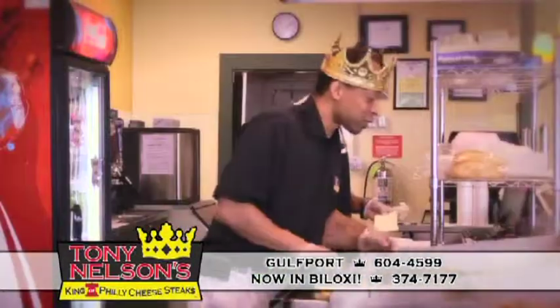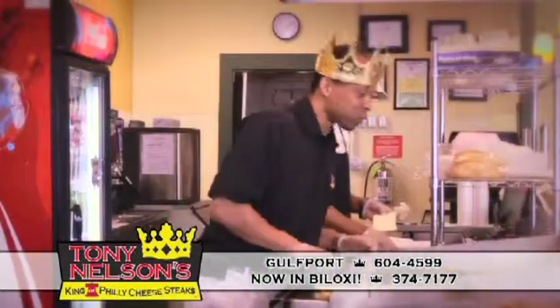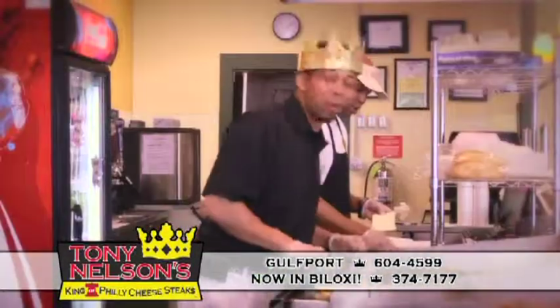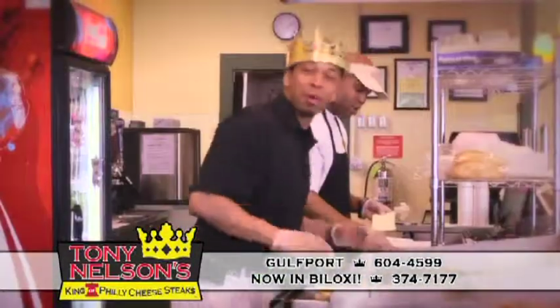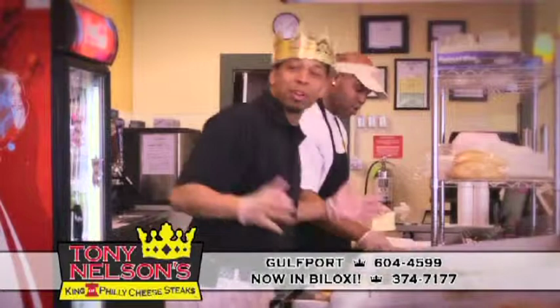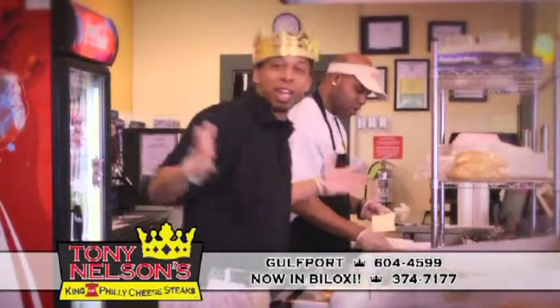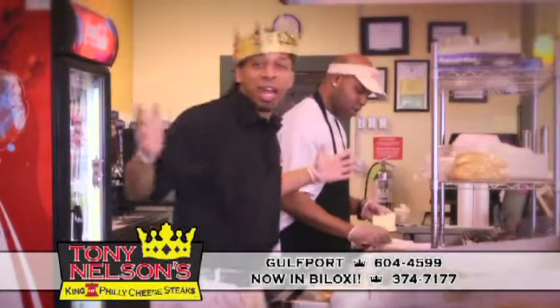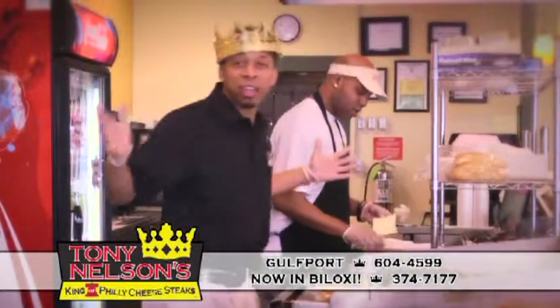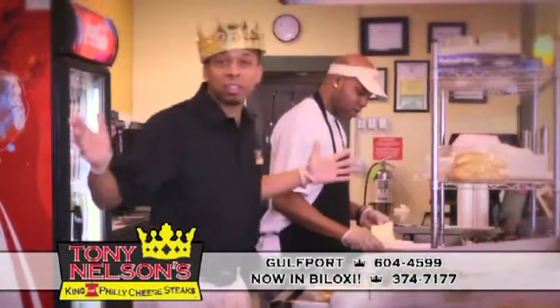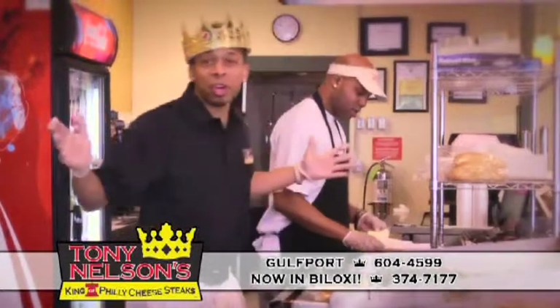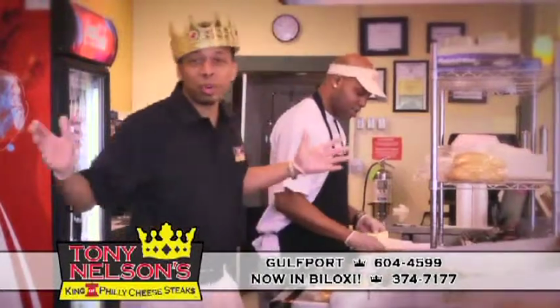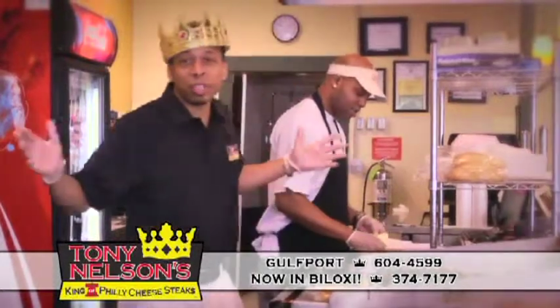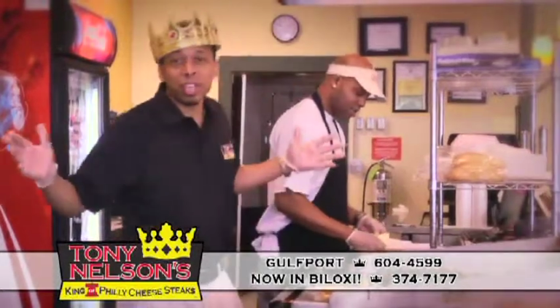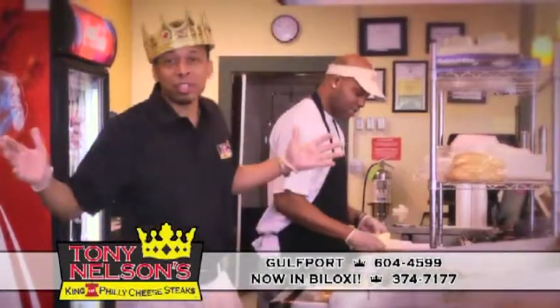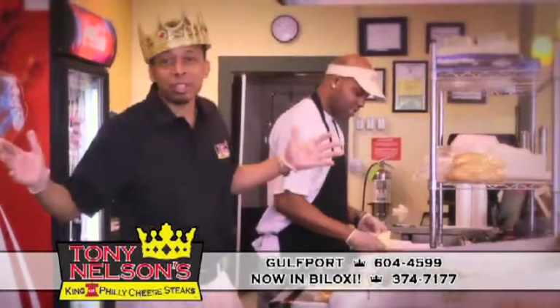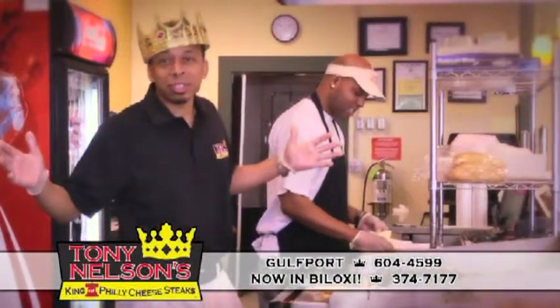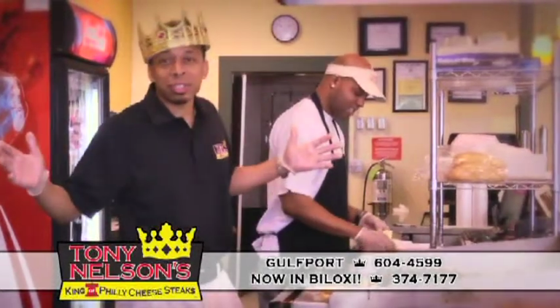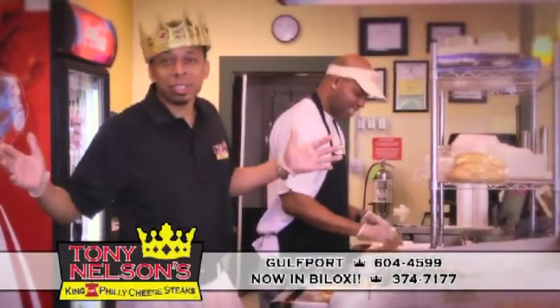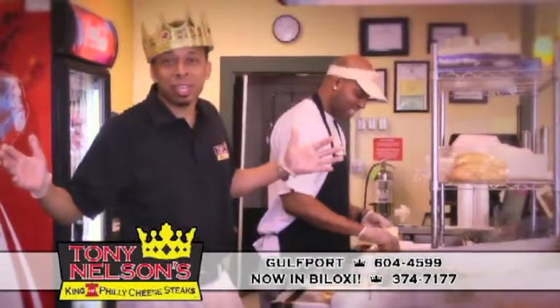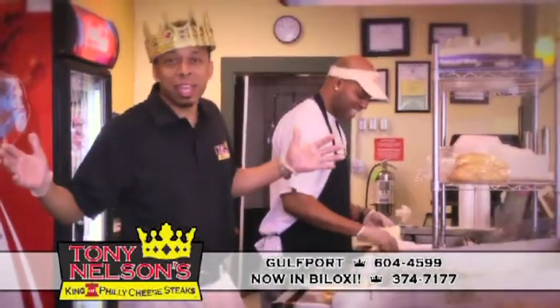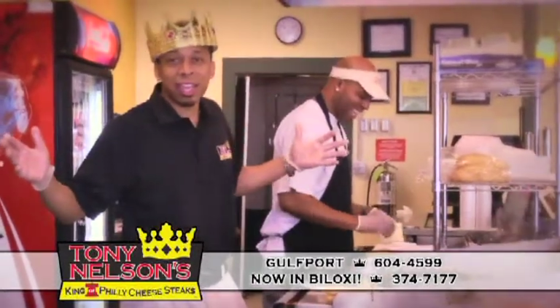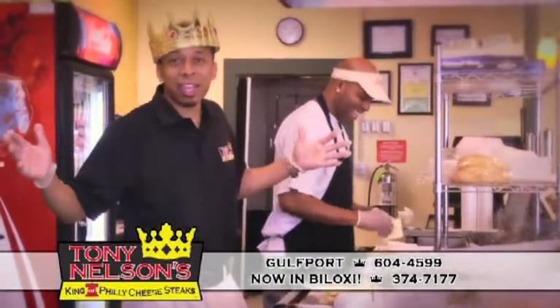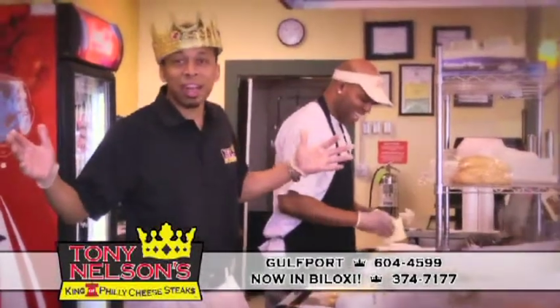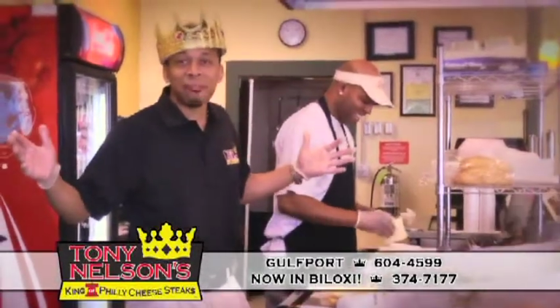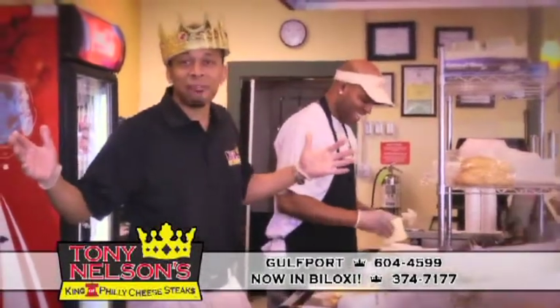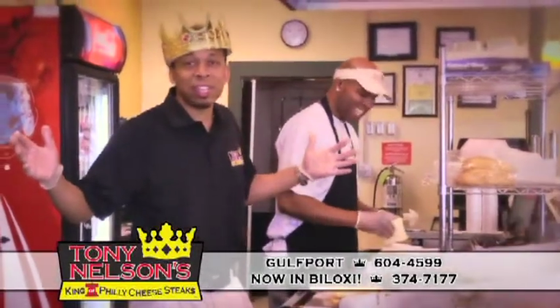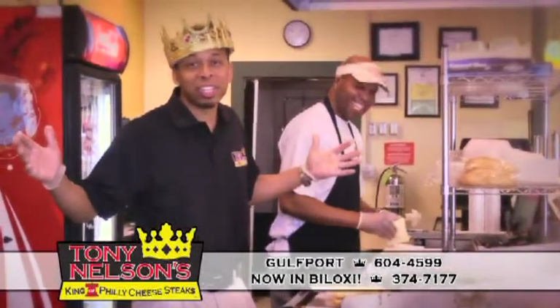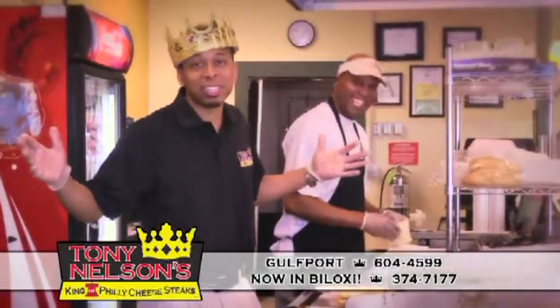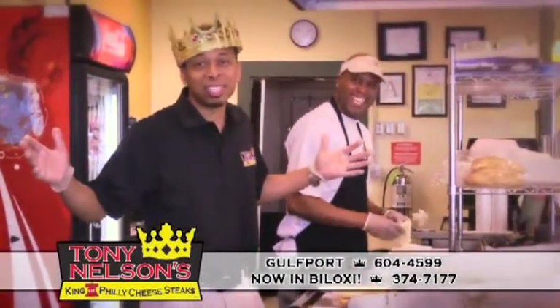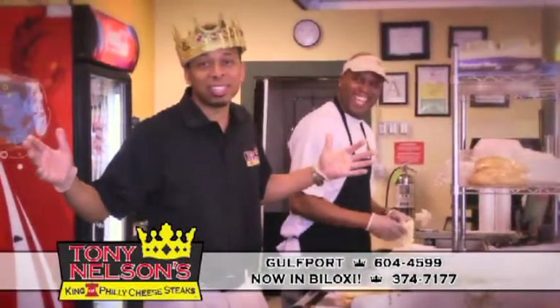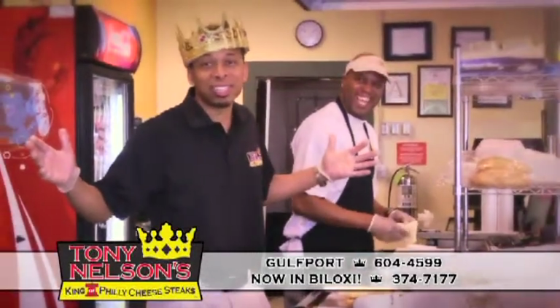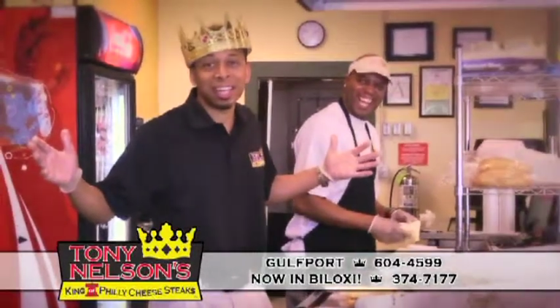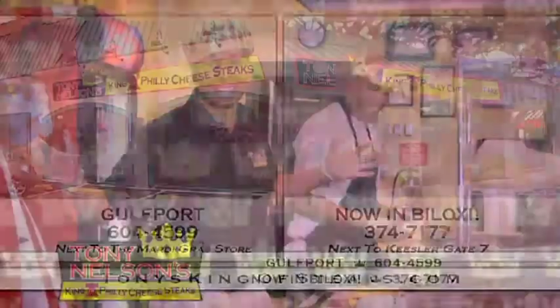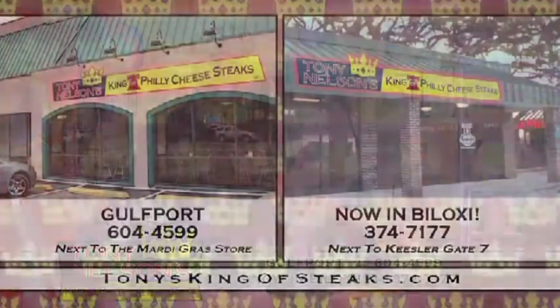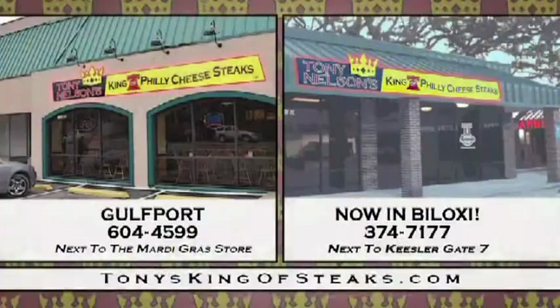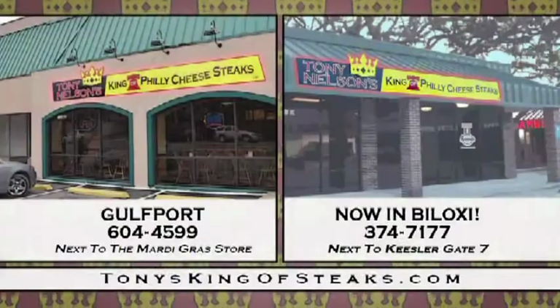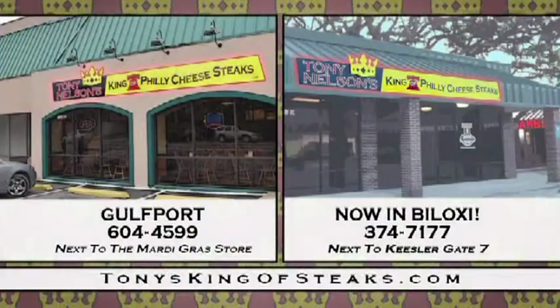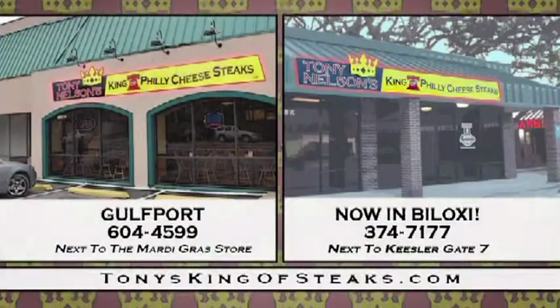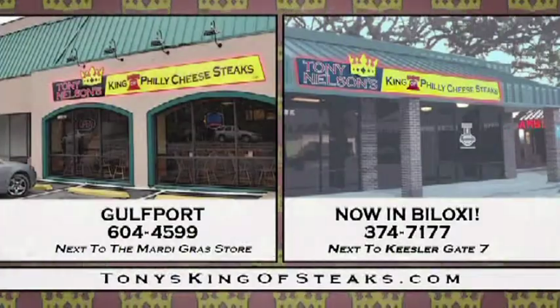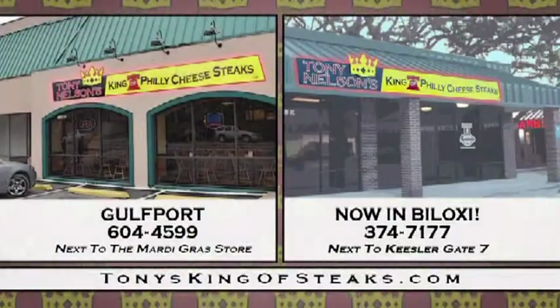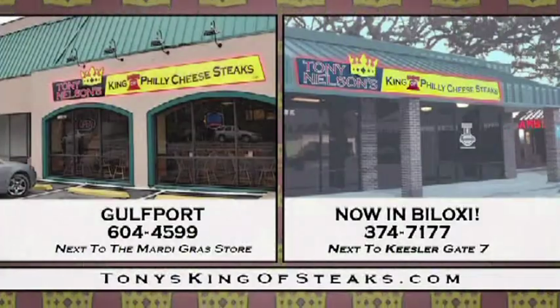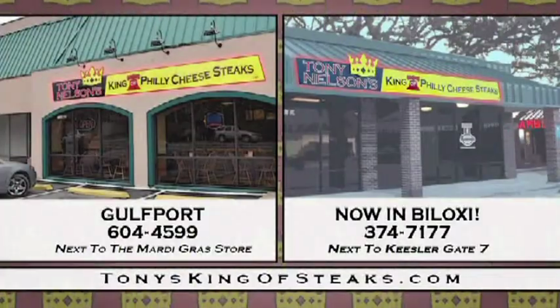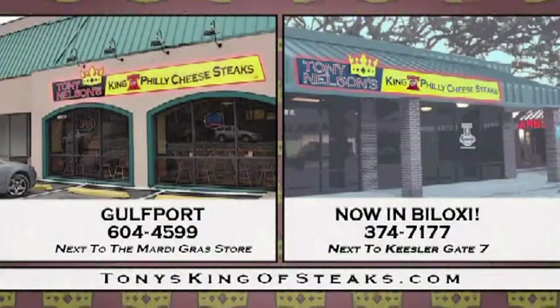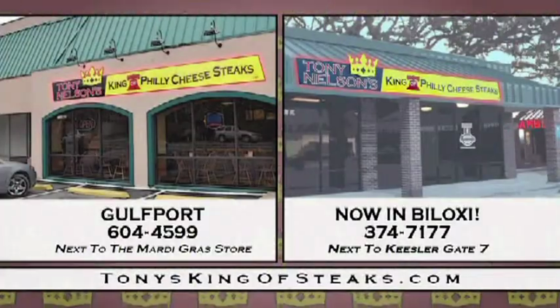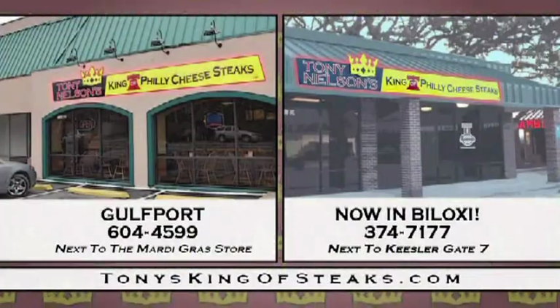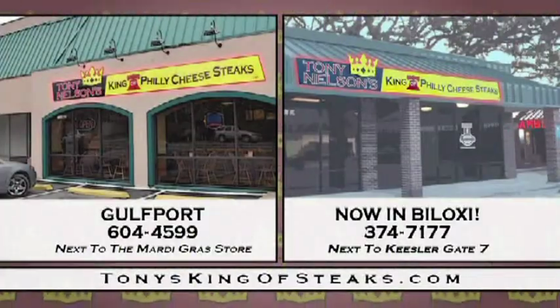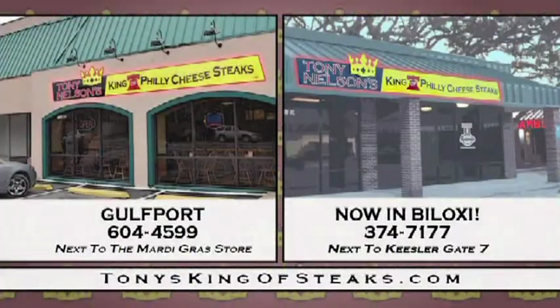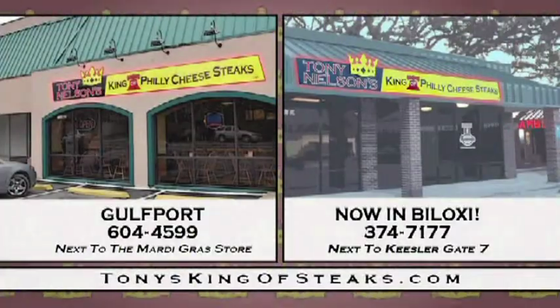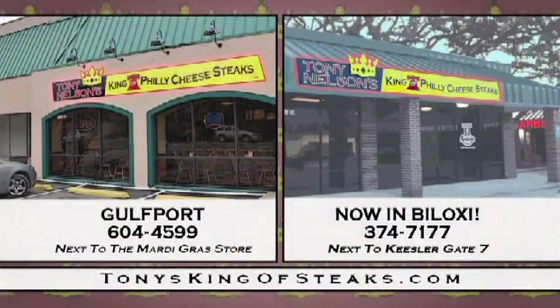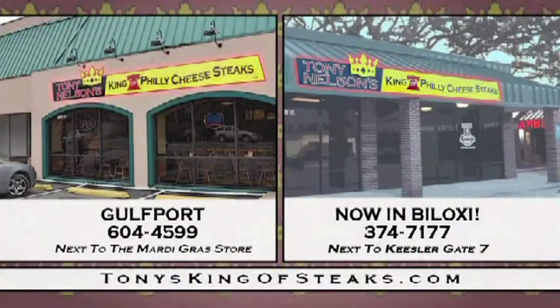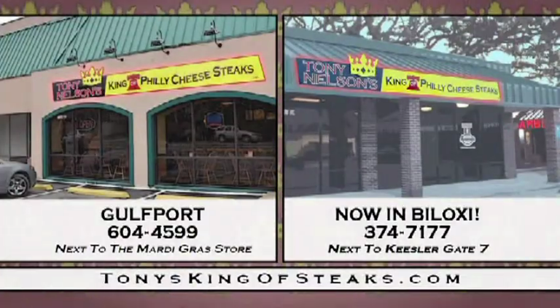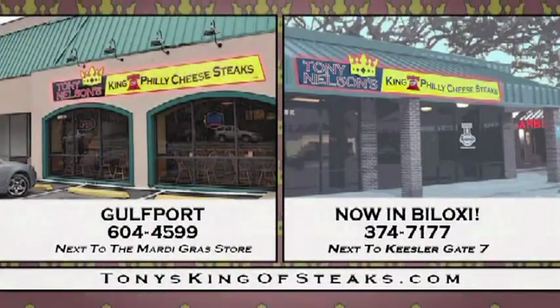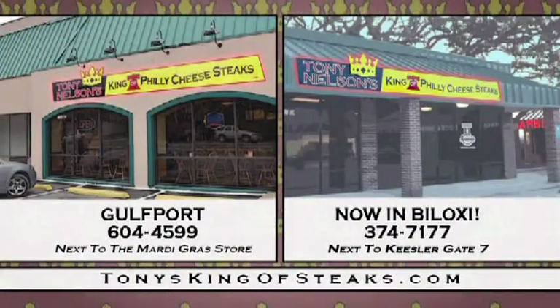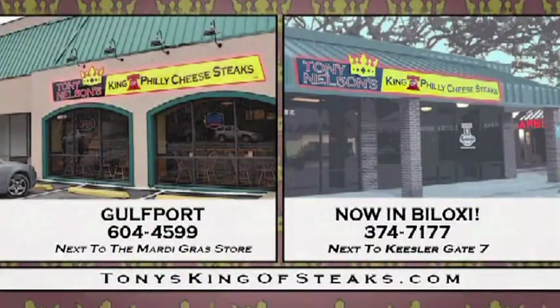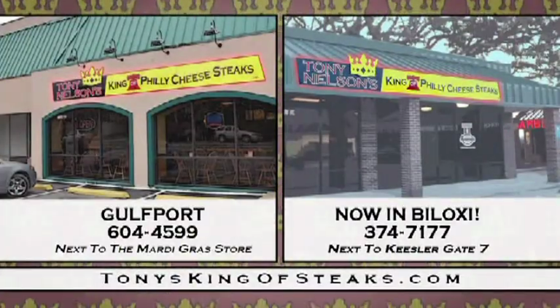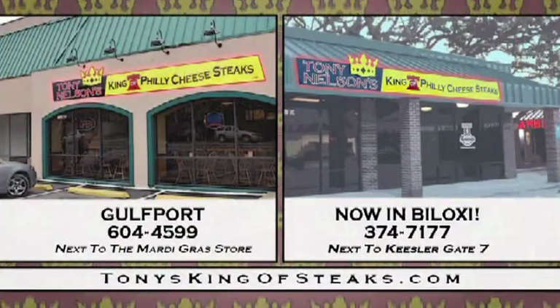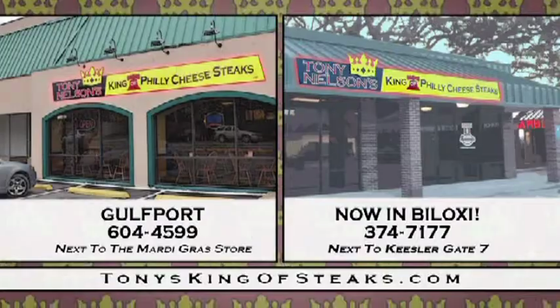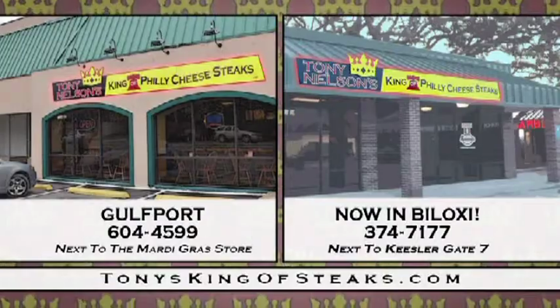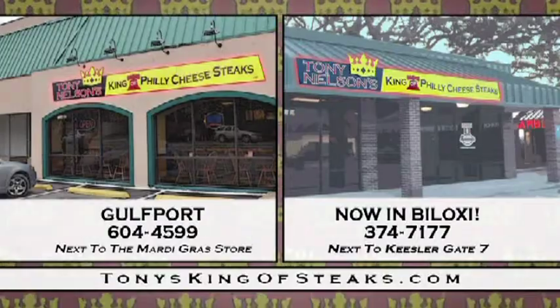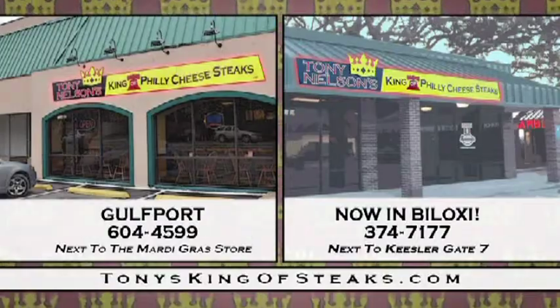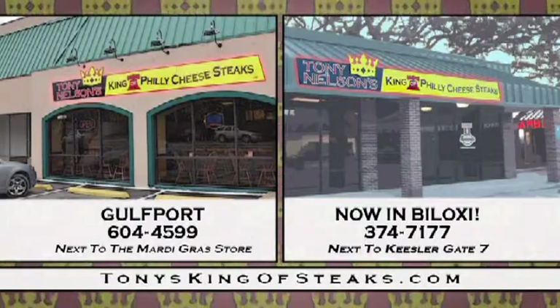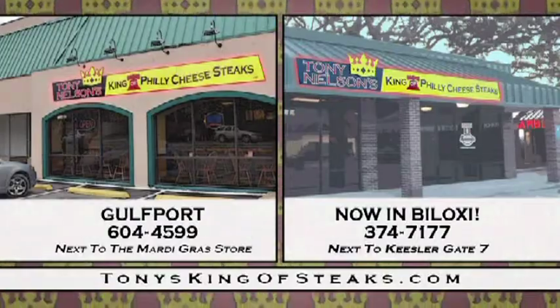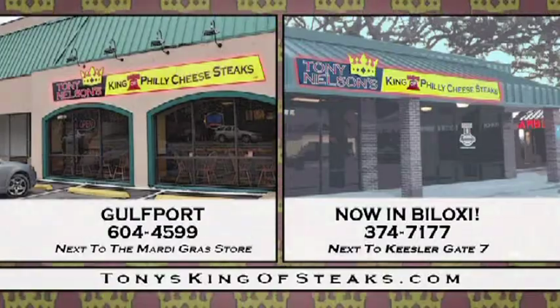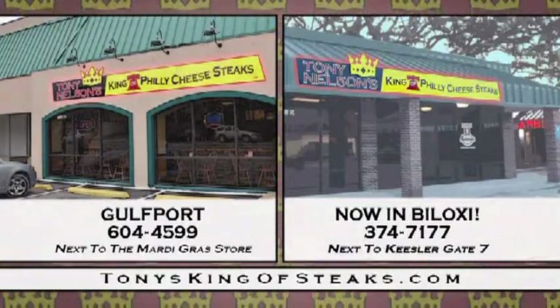So come on down to Tony Nelson's, King of Philly Cheesesteaks, in Gulfport, and now in Biloxi, next to Keesler Gate 7.